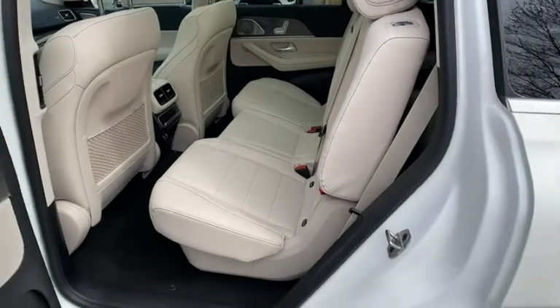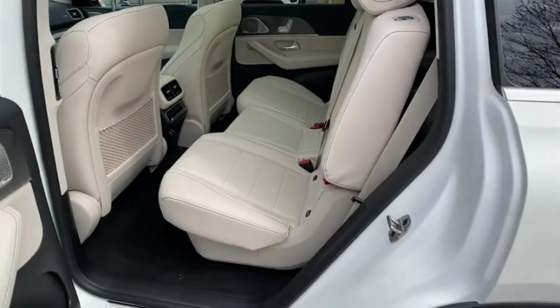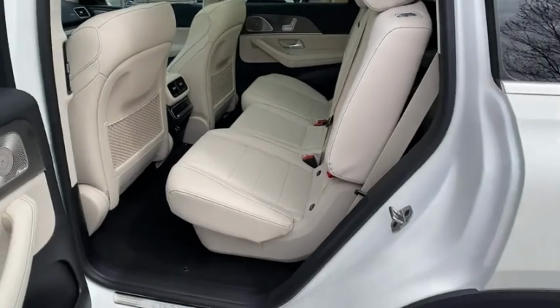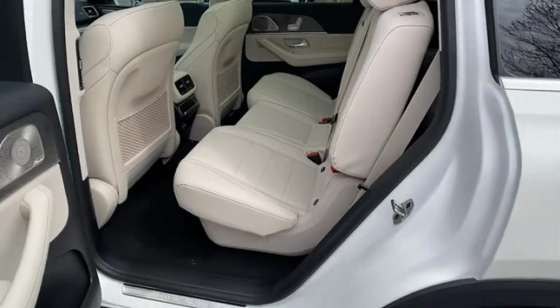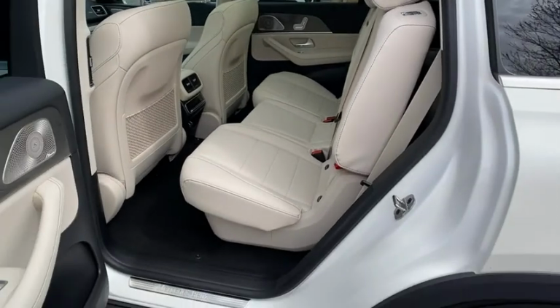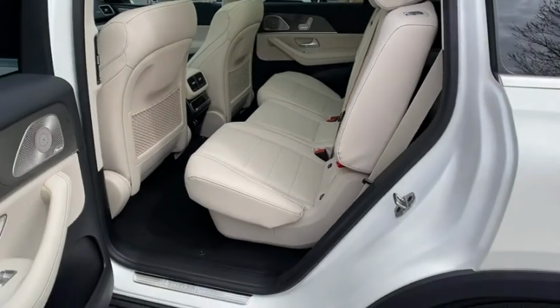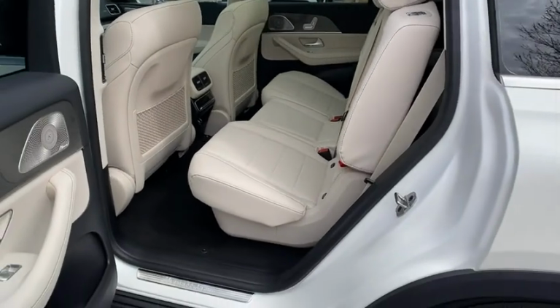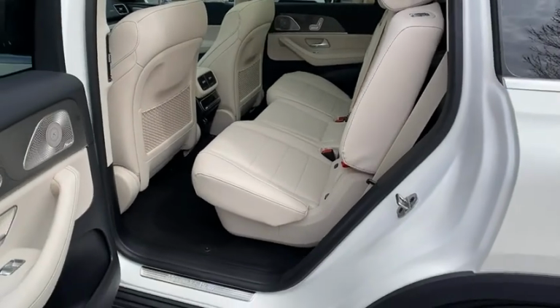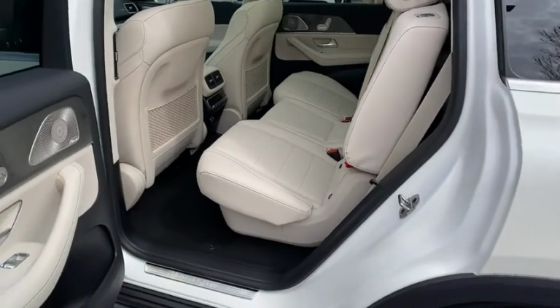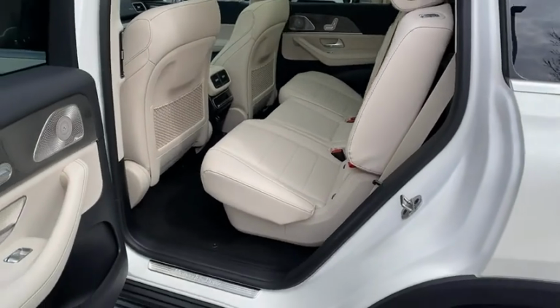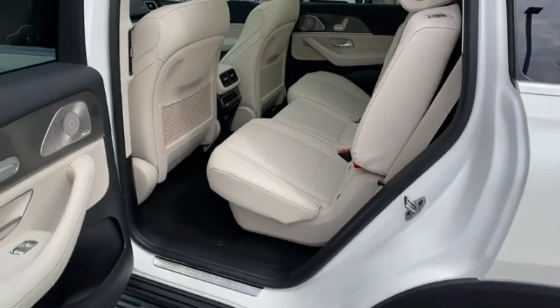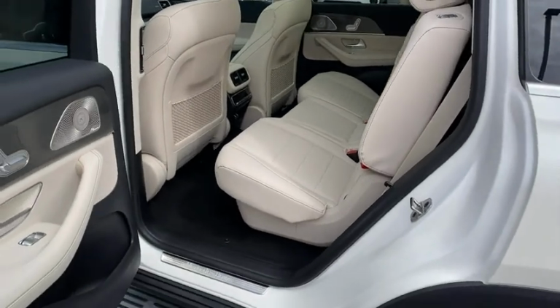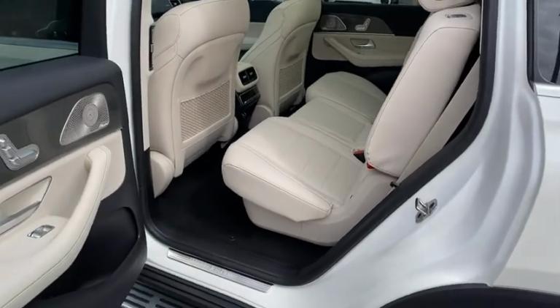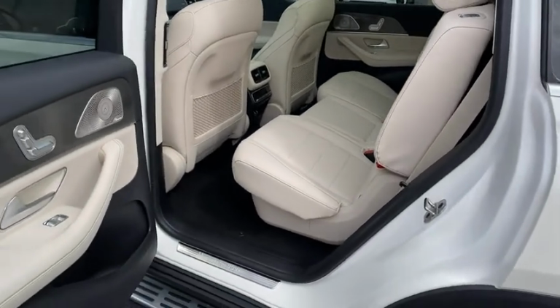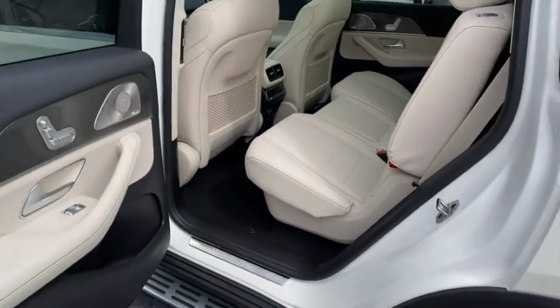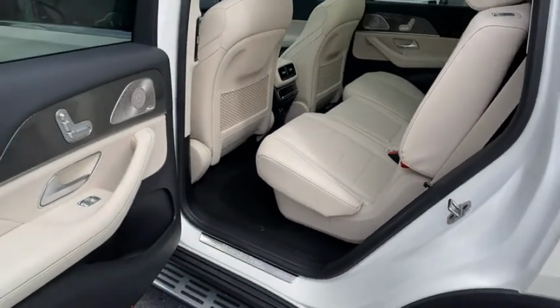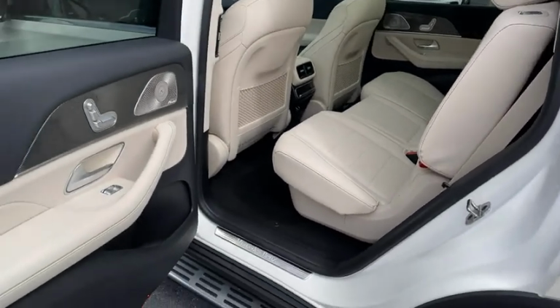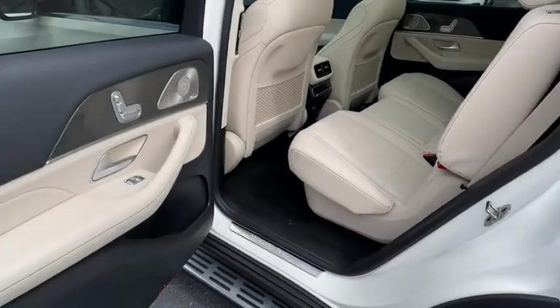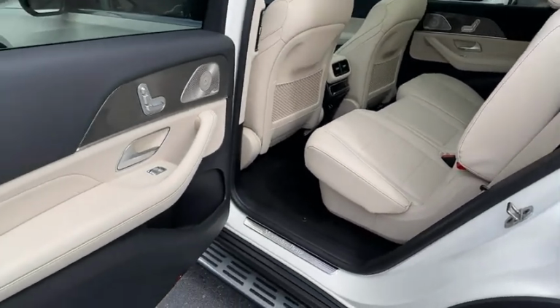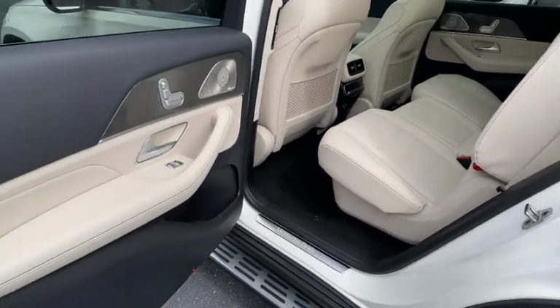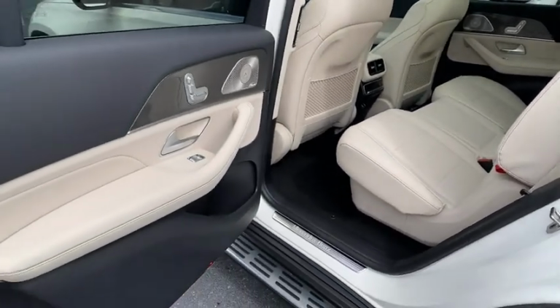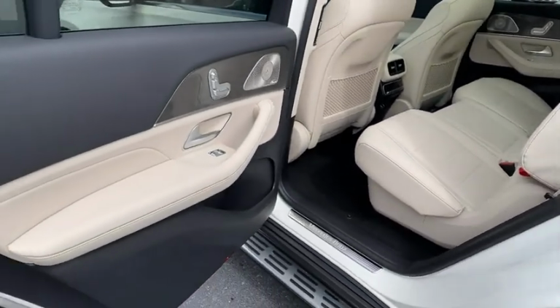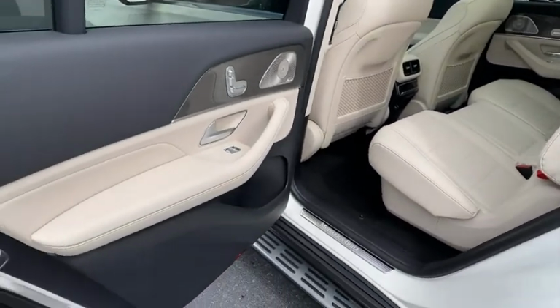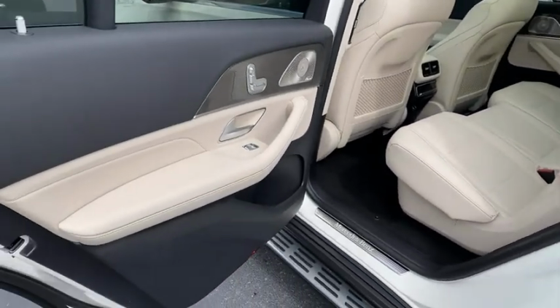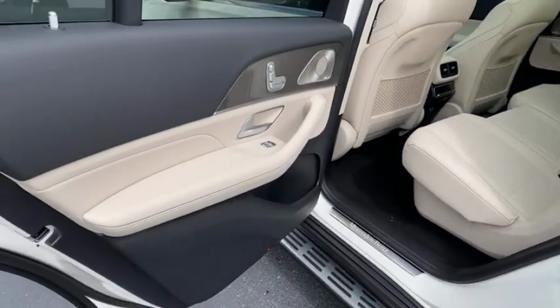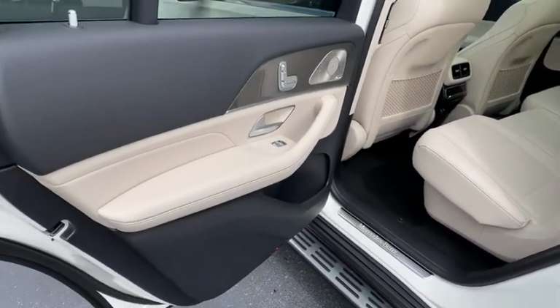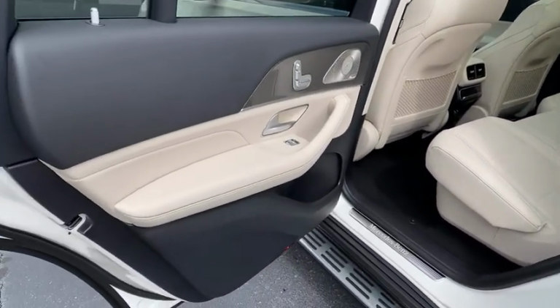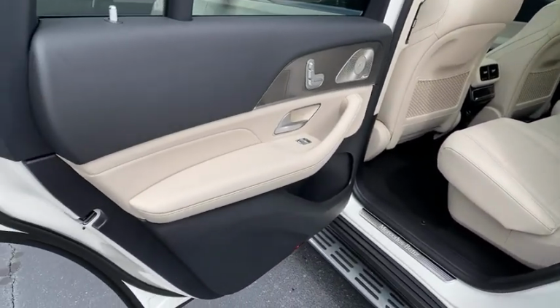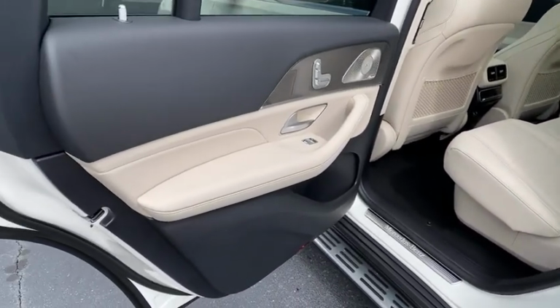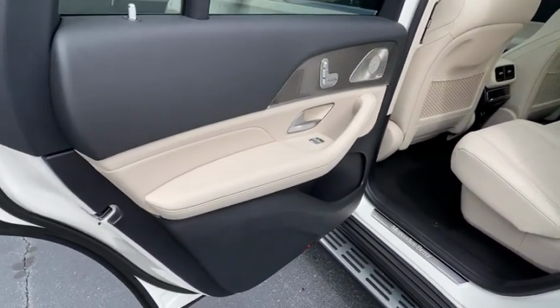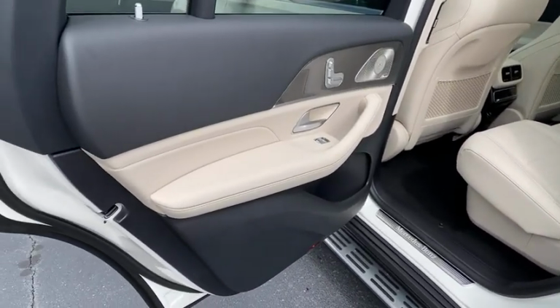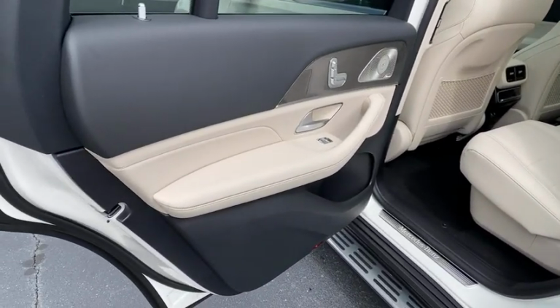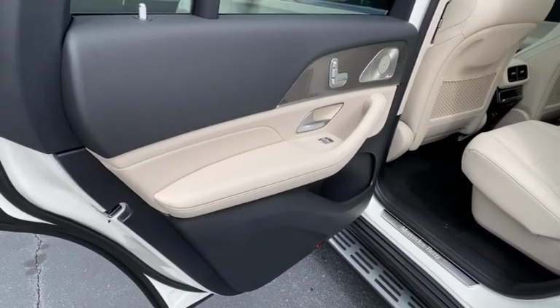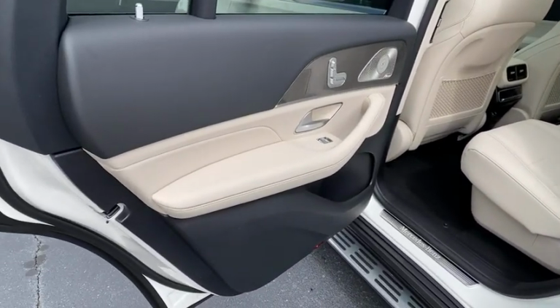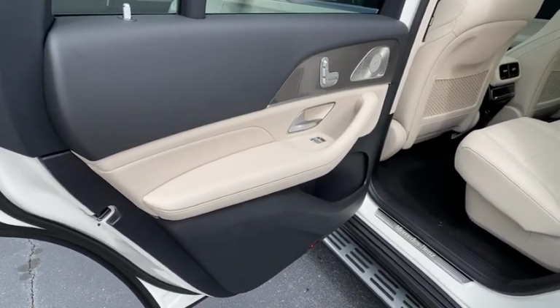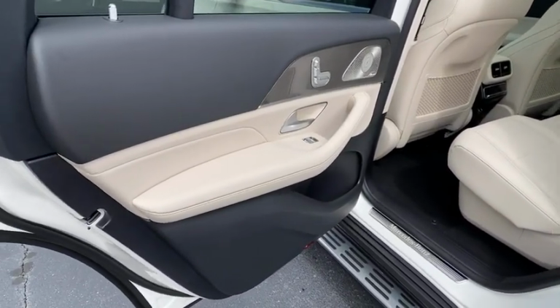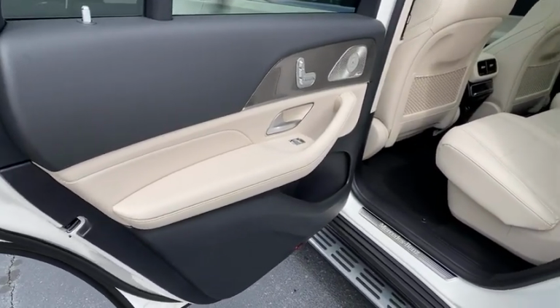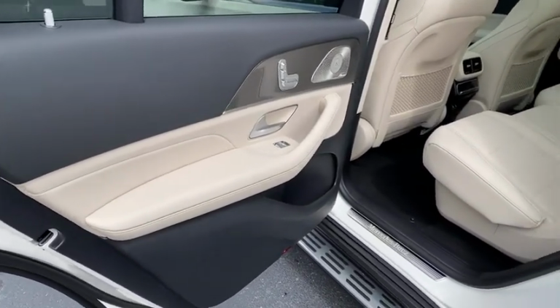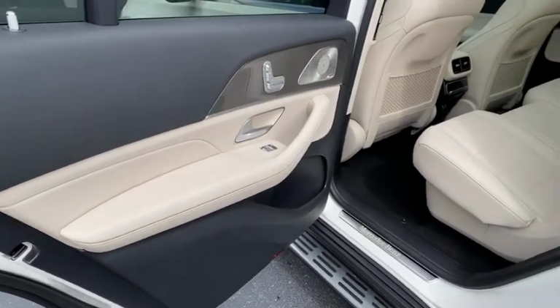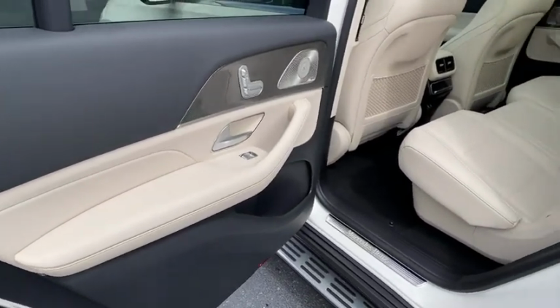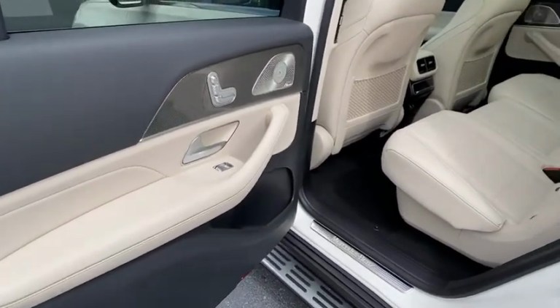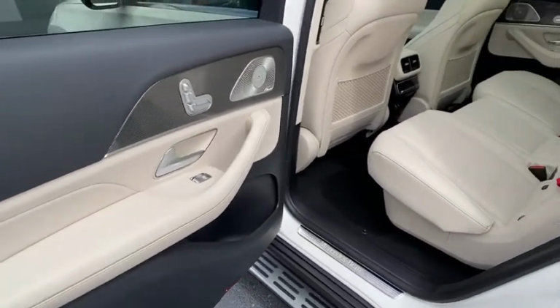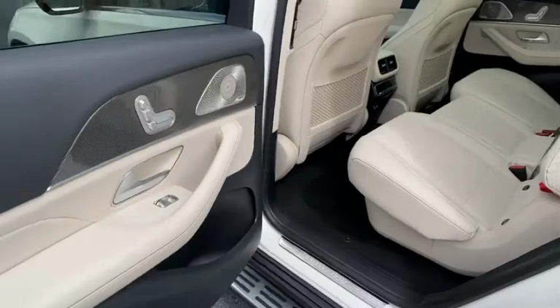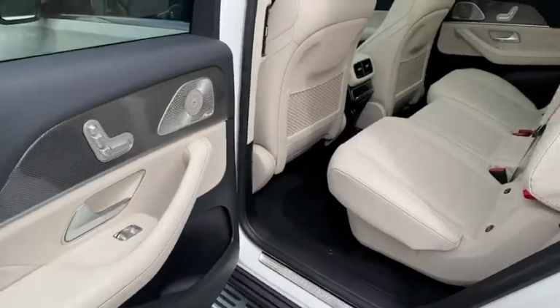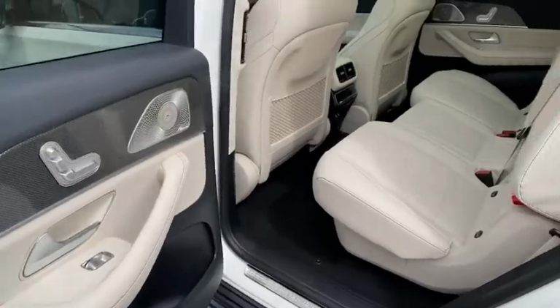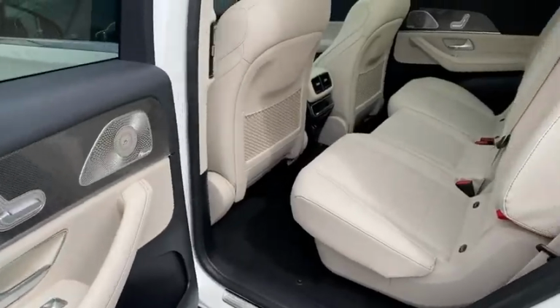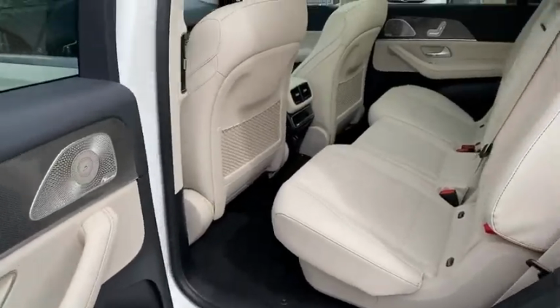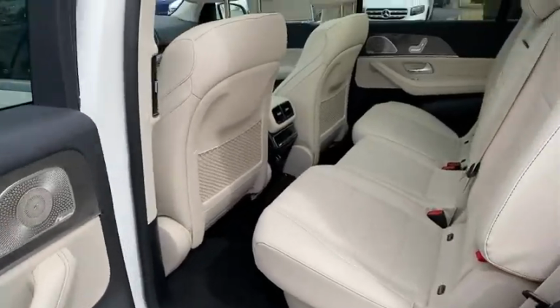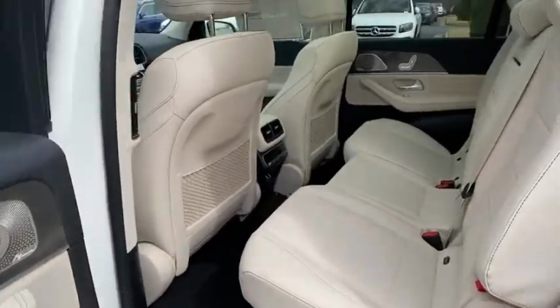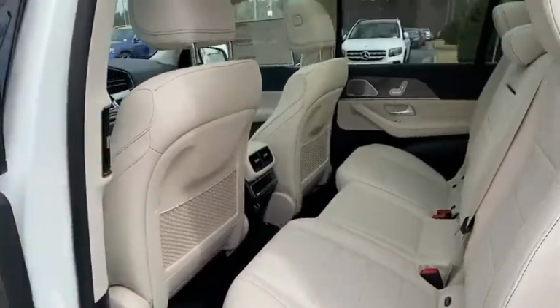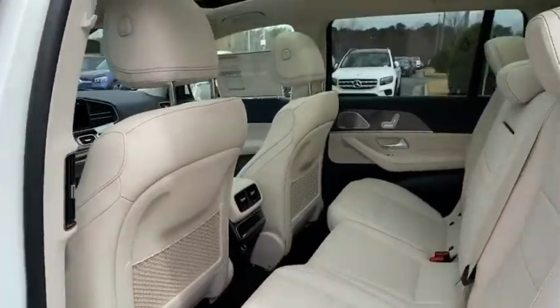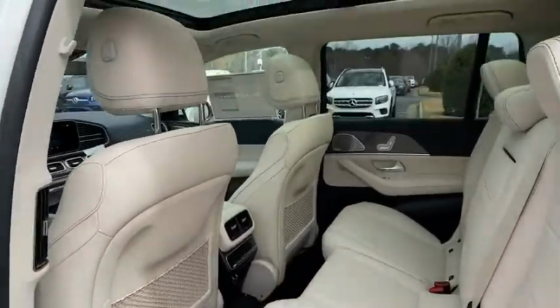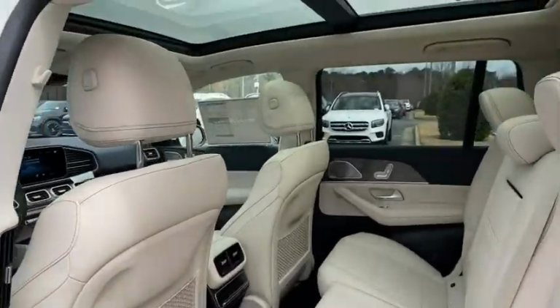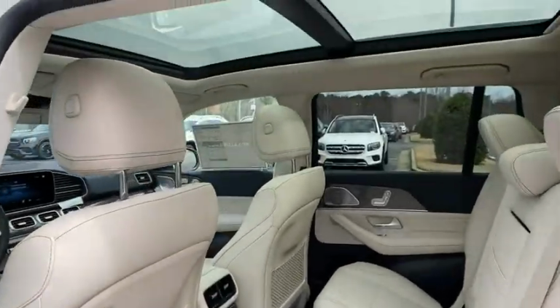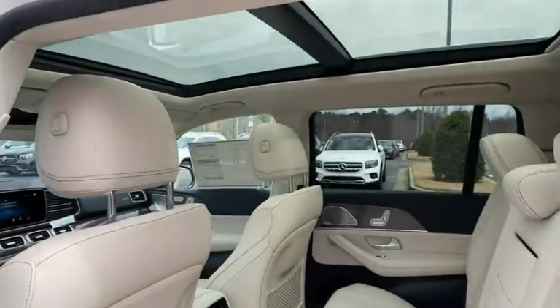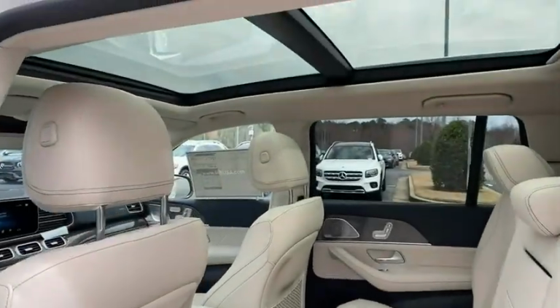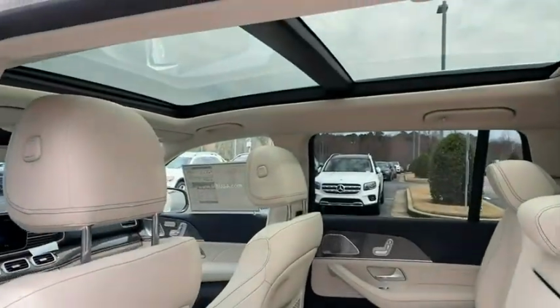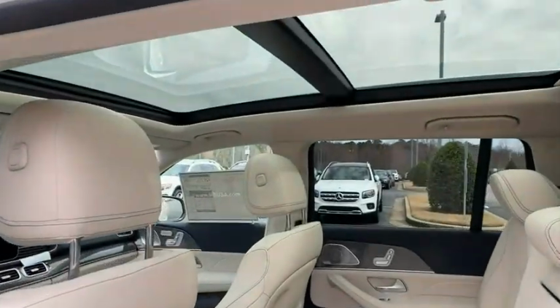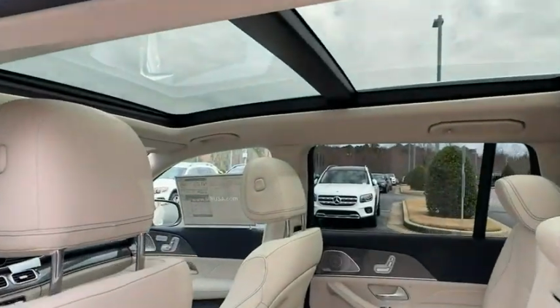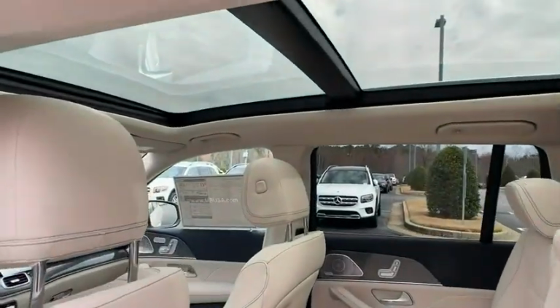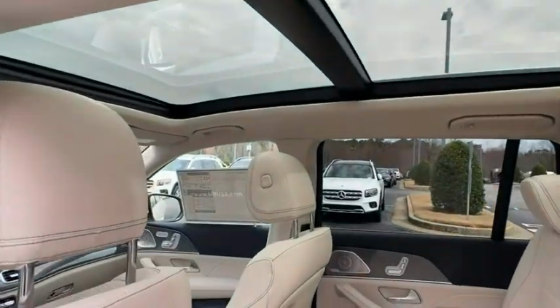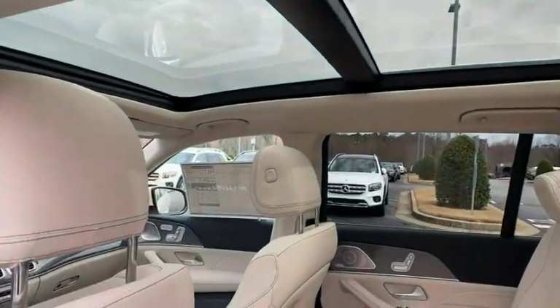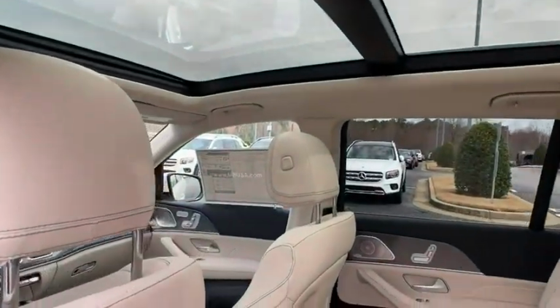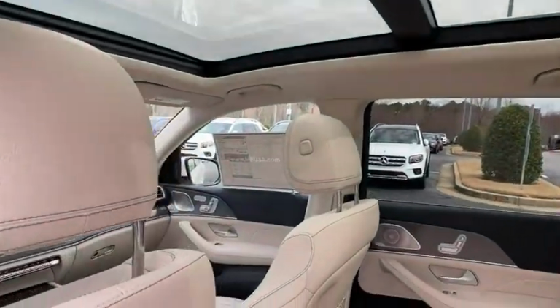Compass, power windows, security system, trip computer, heated steering wheel, tachometer, brake assist, overhead console.